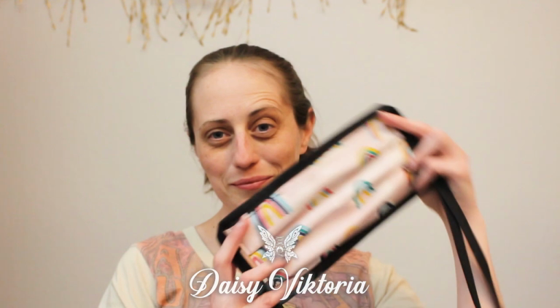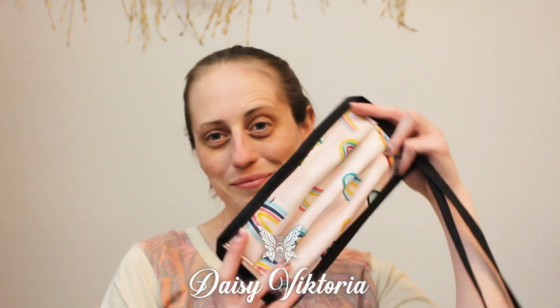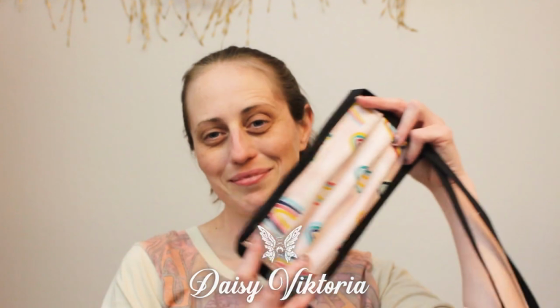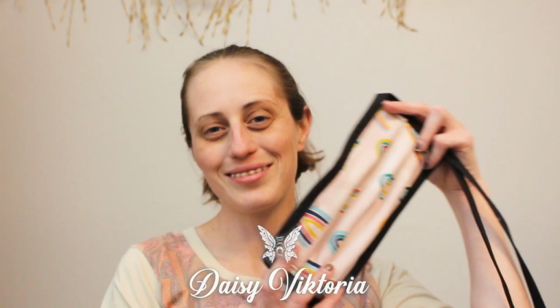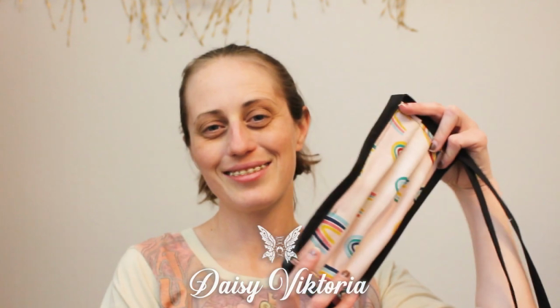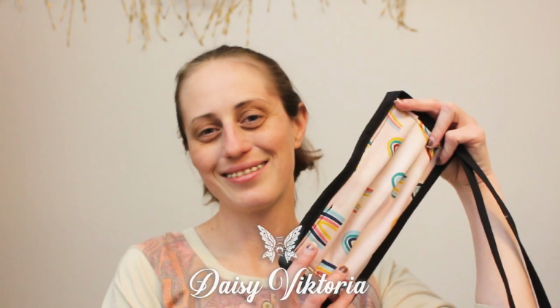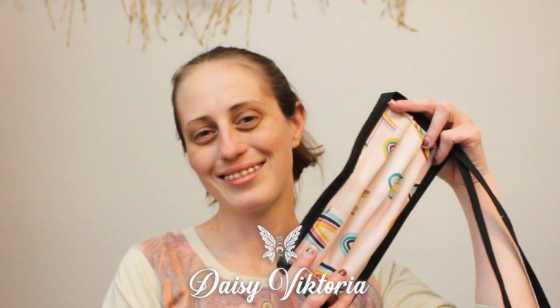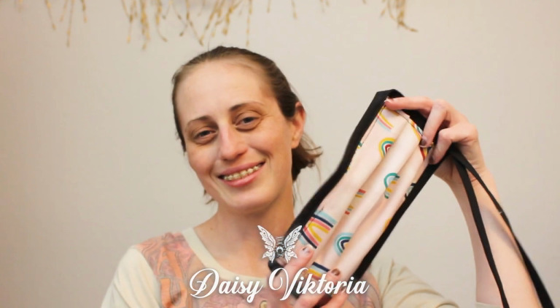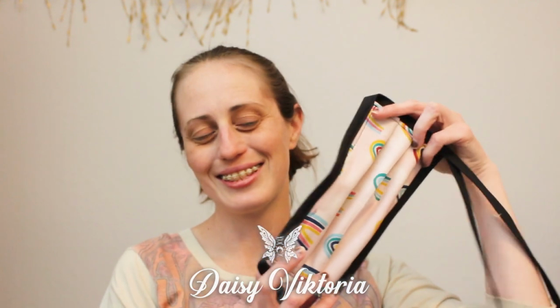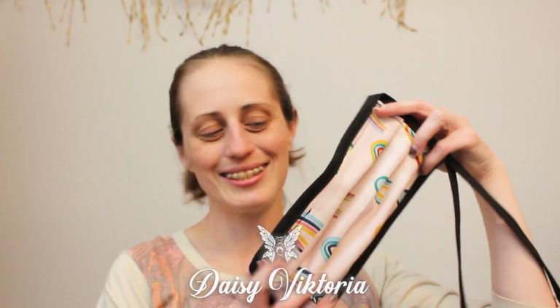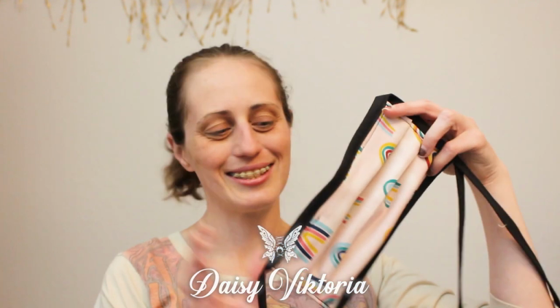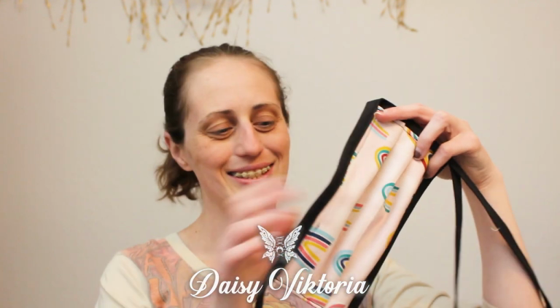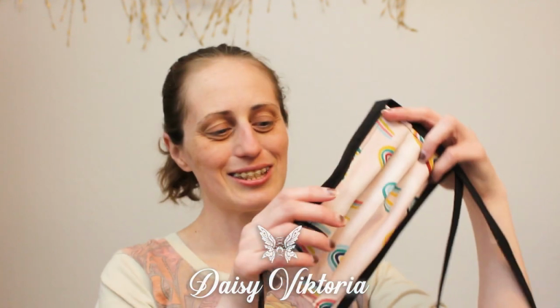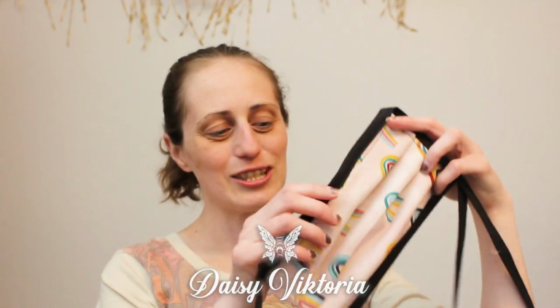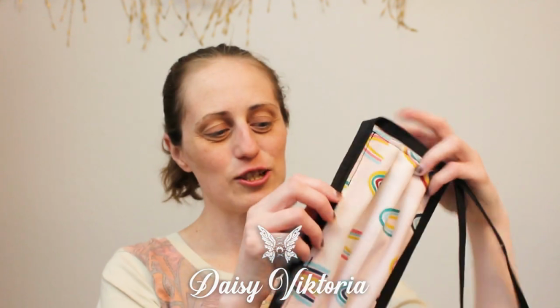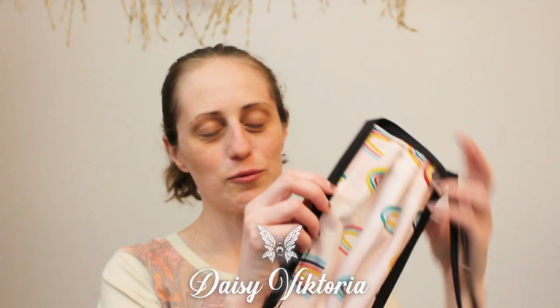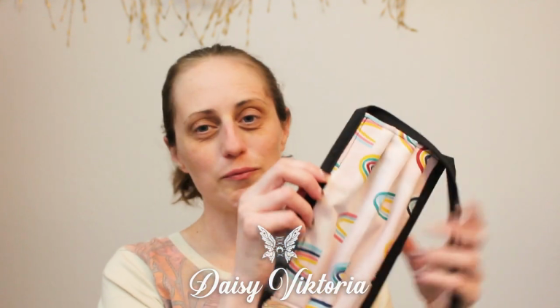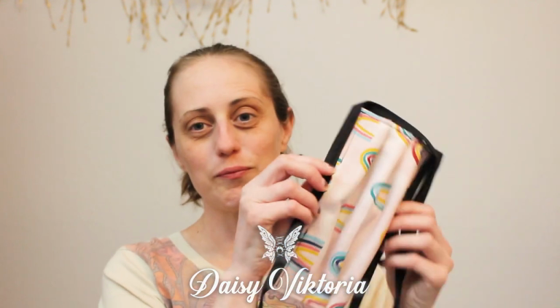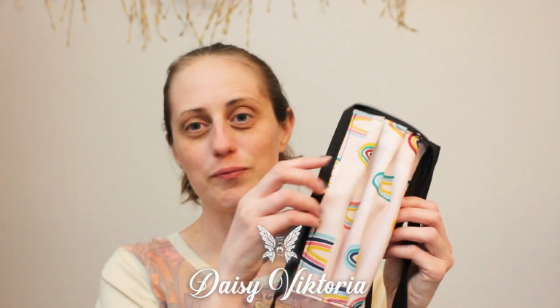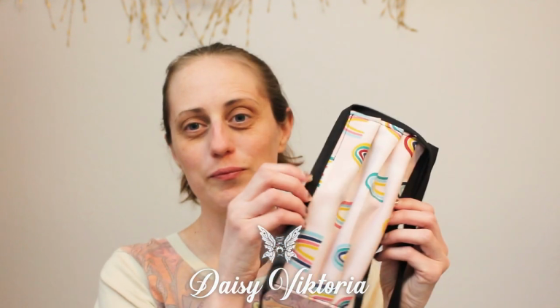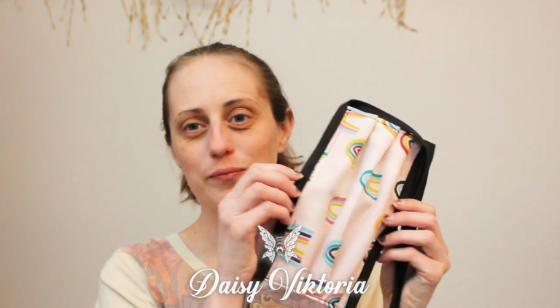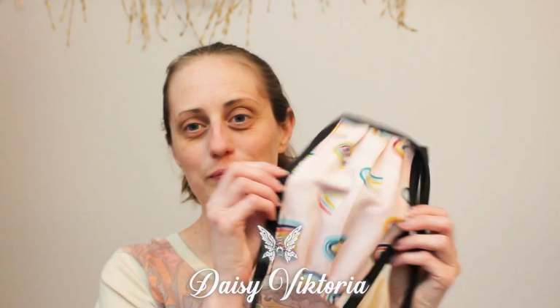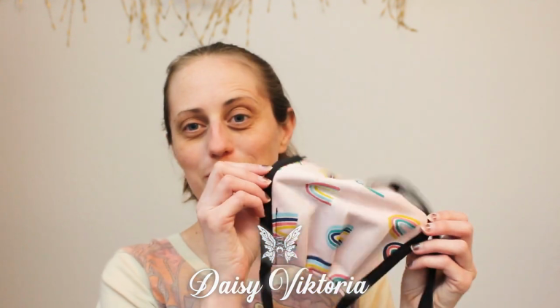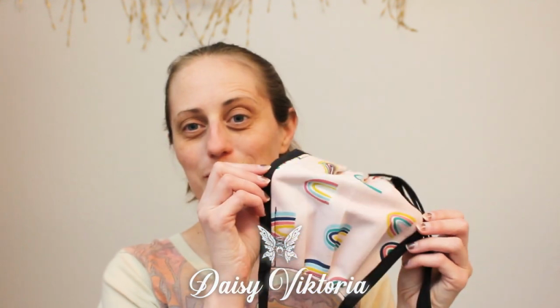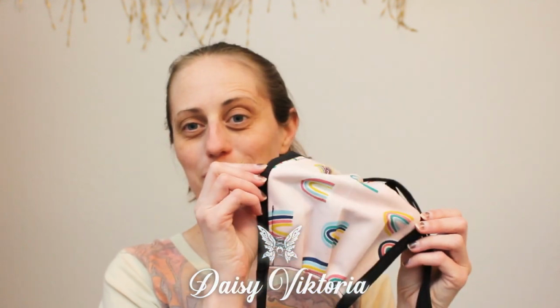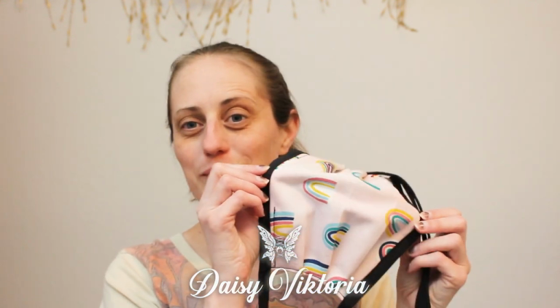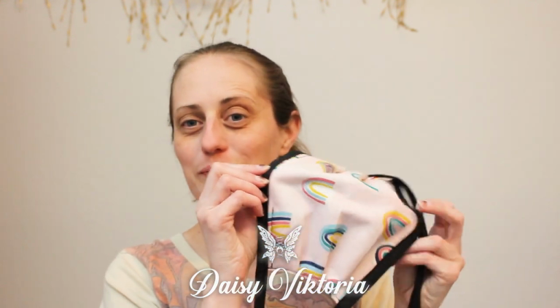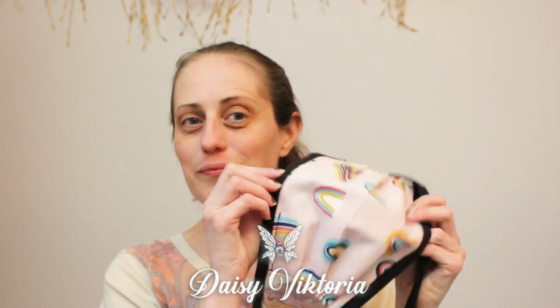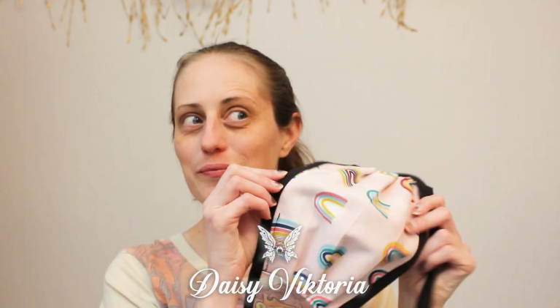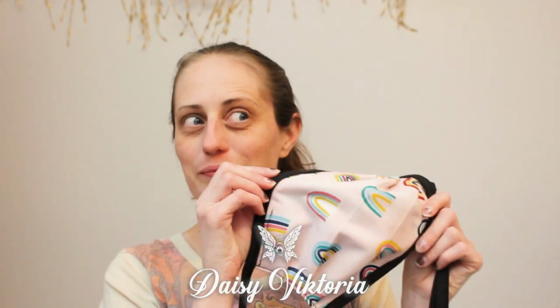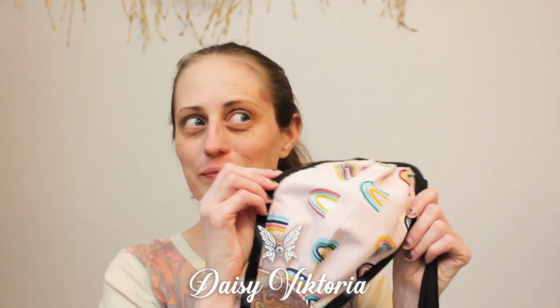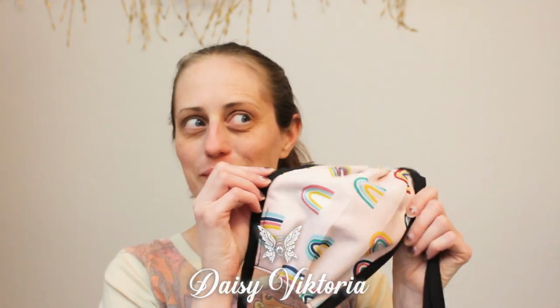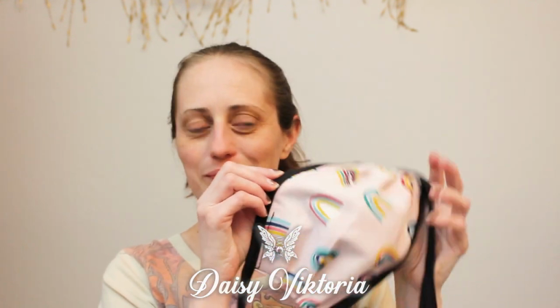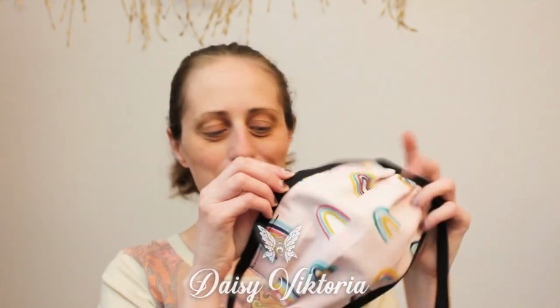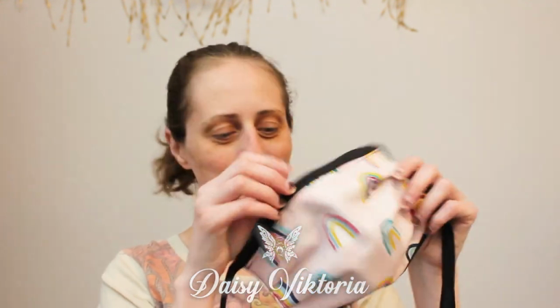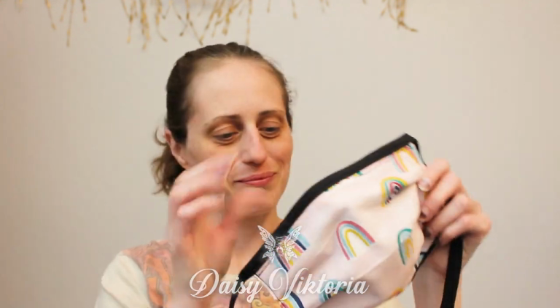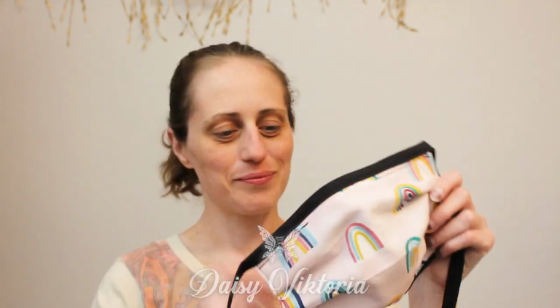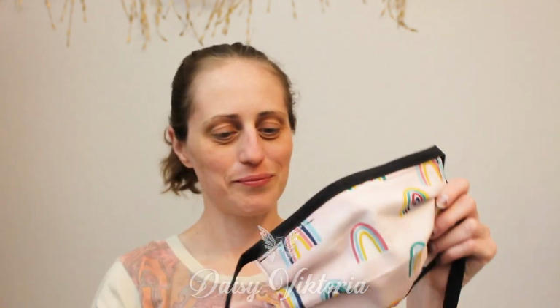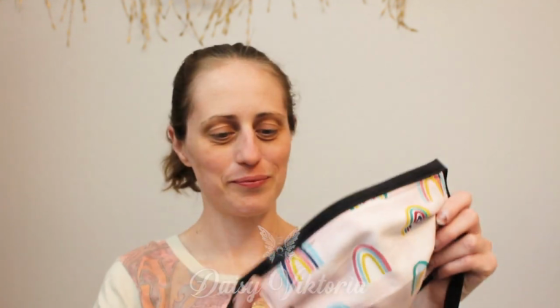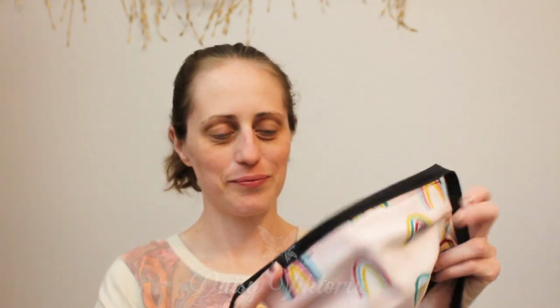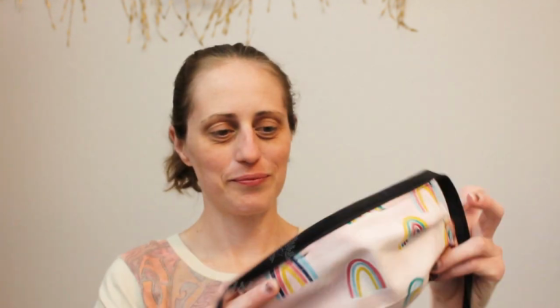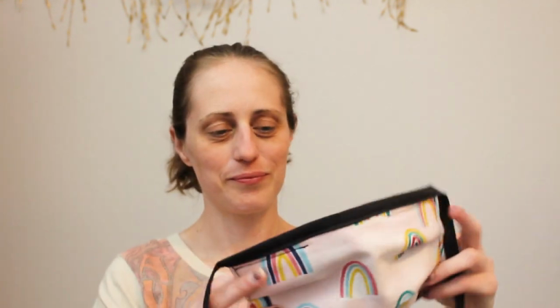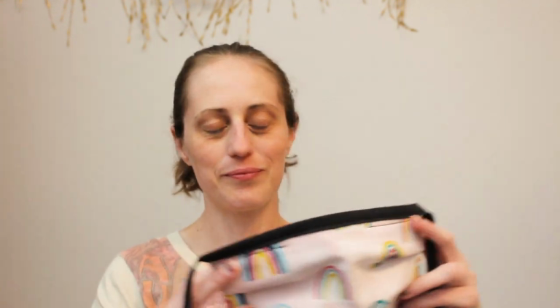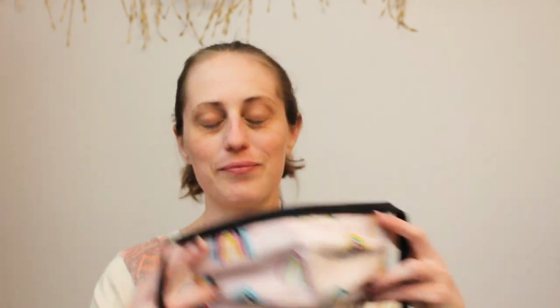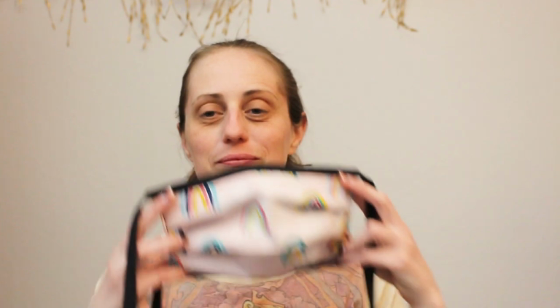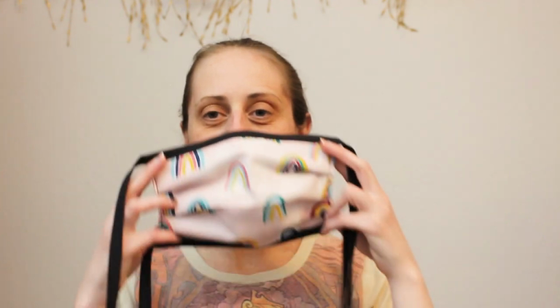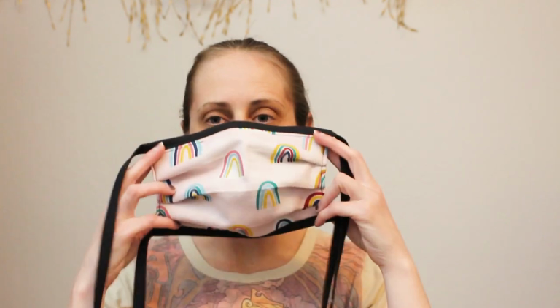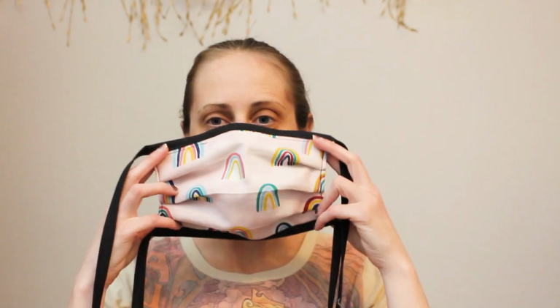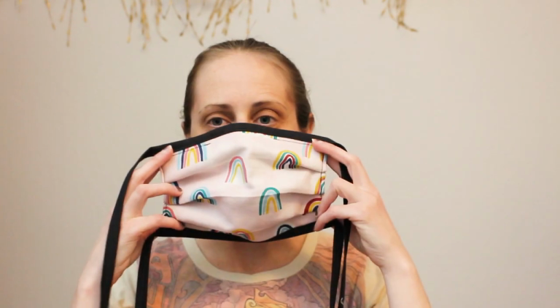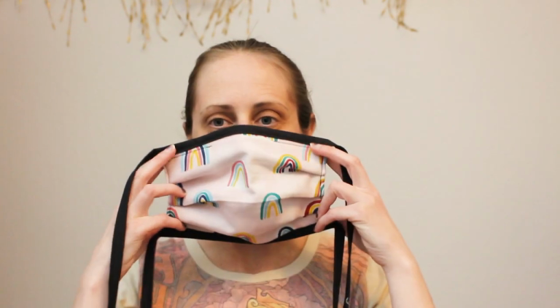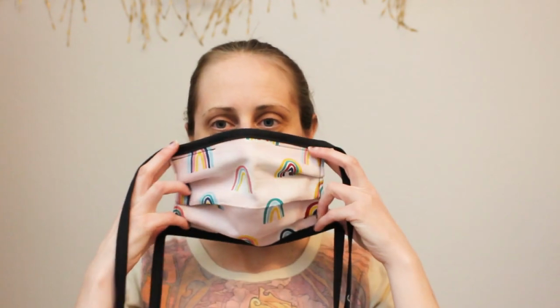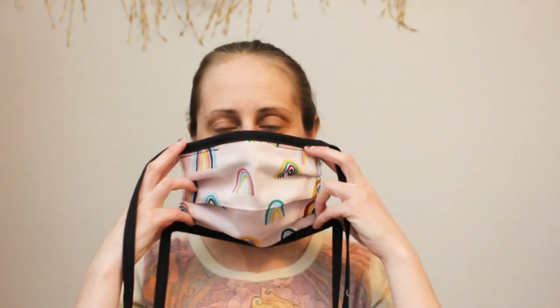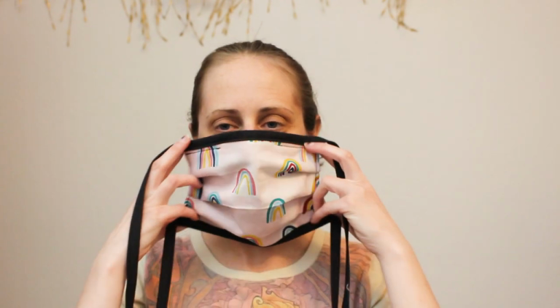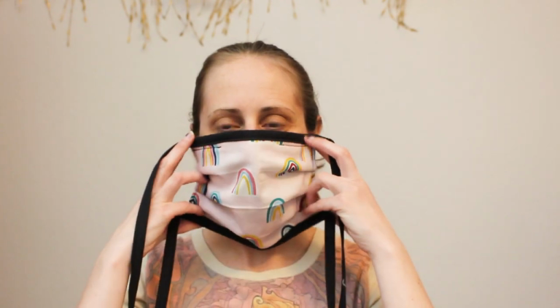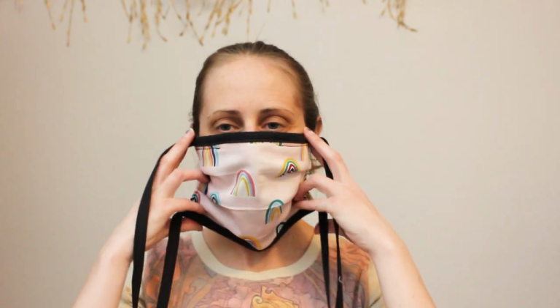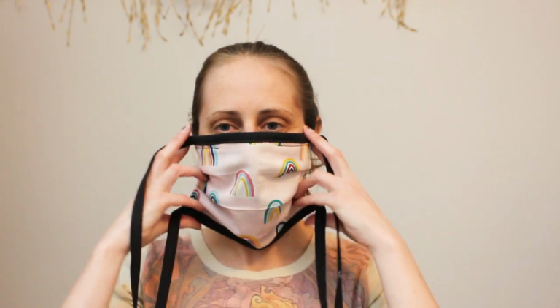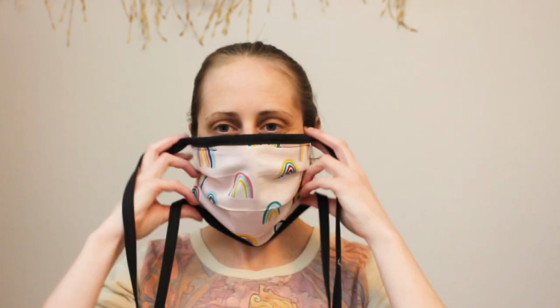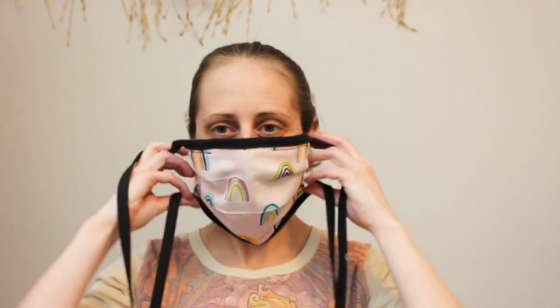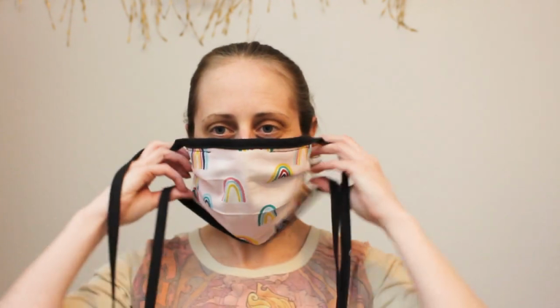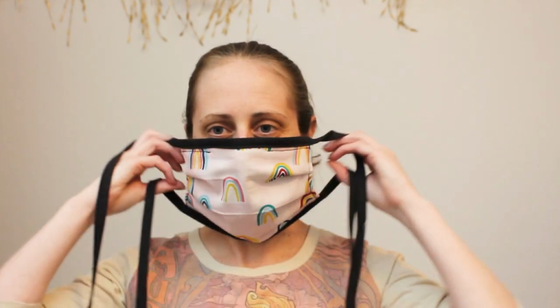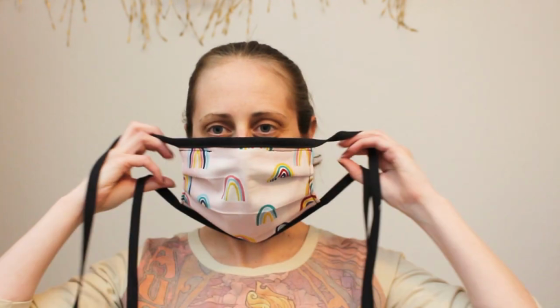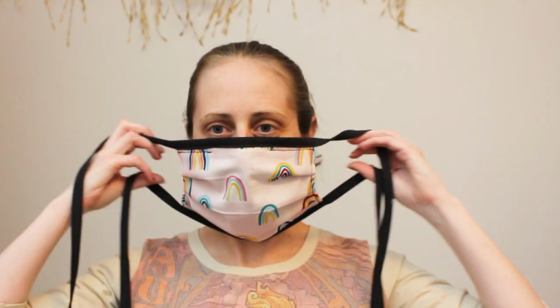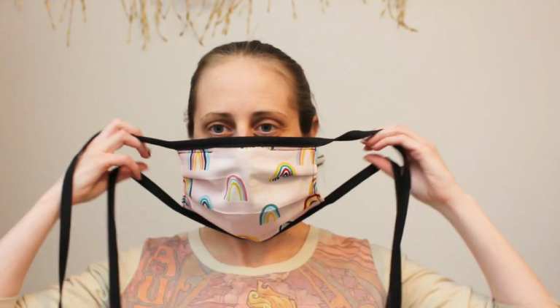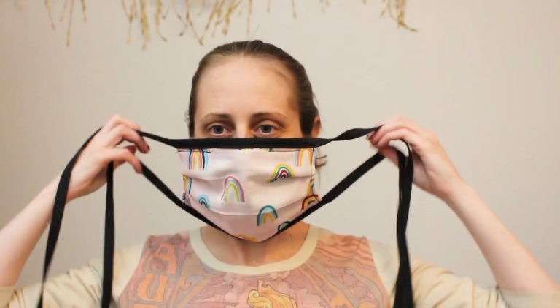Hello dear friends, I am Daisy Victoria. Today I will be showing you how to make a very simple cloth face mask with ties.